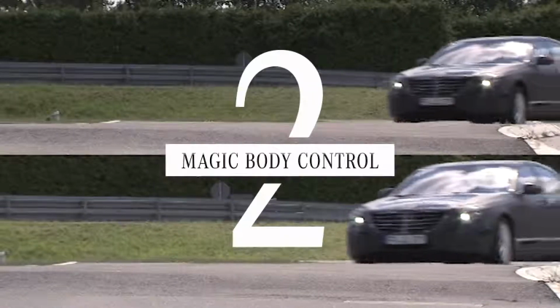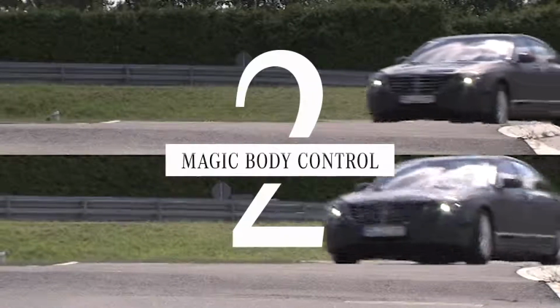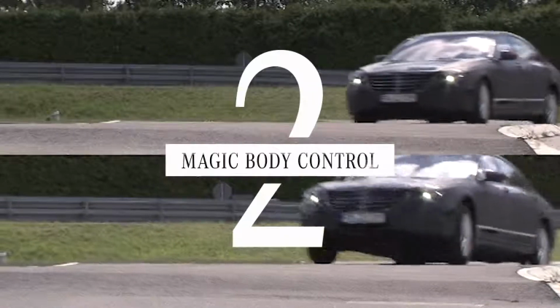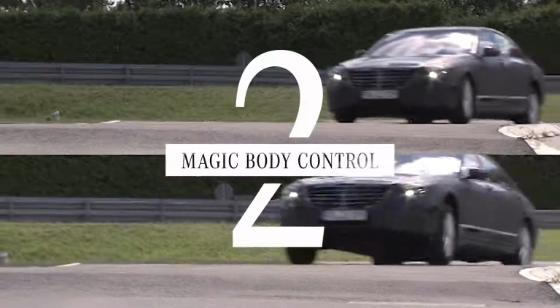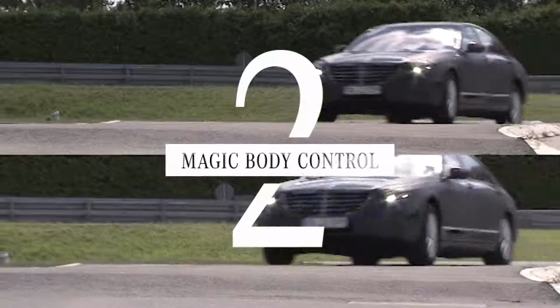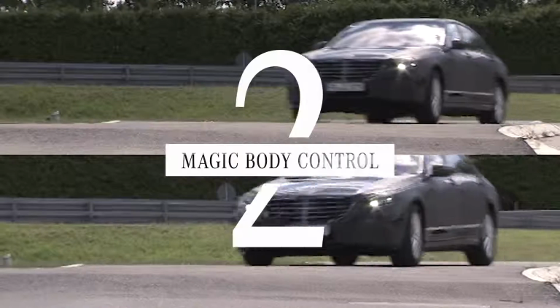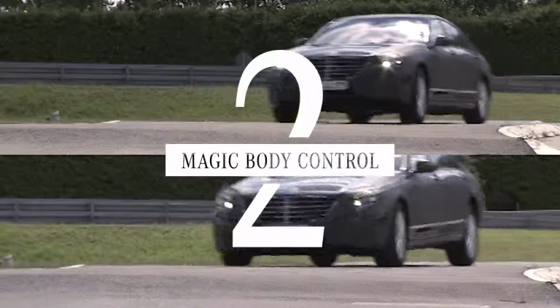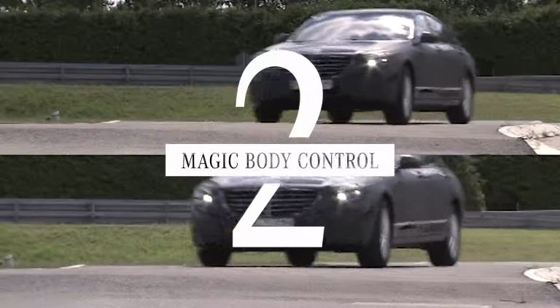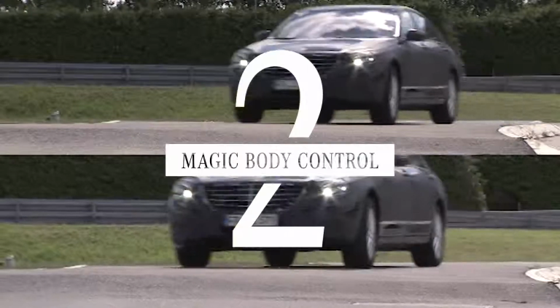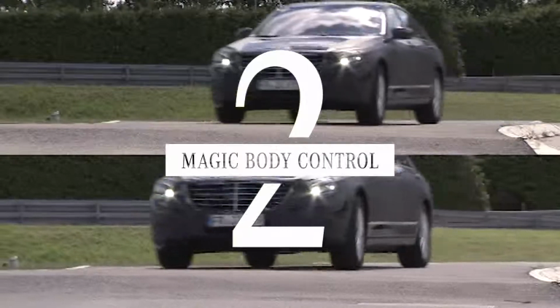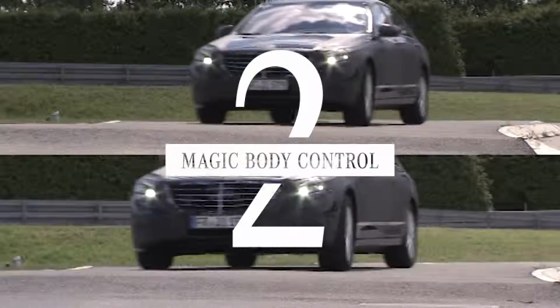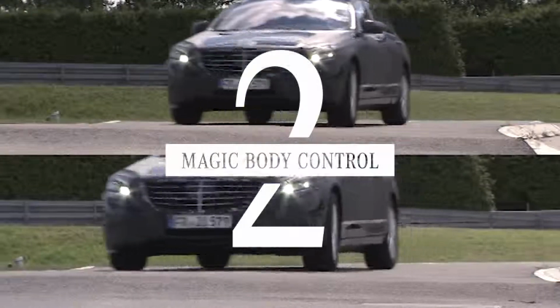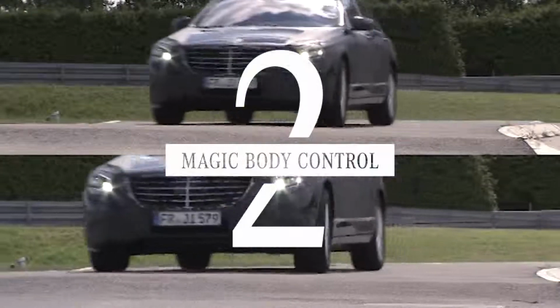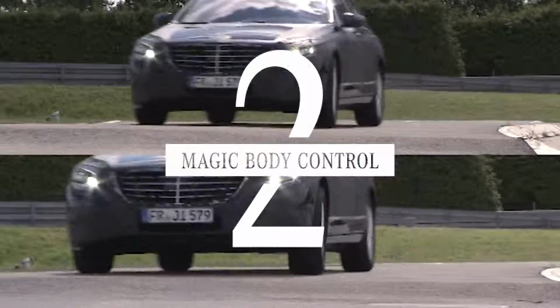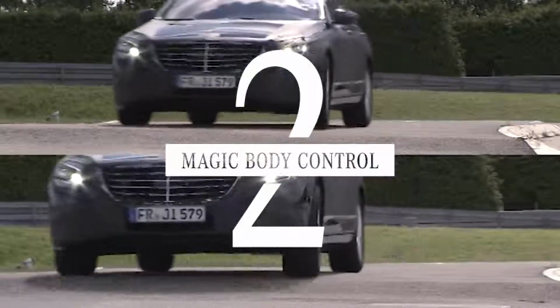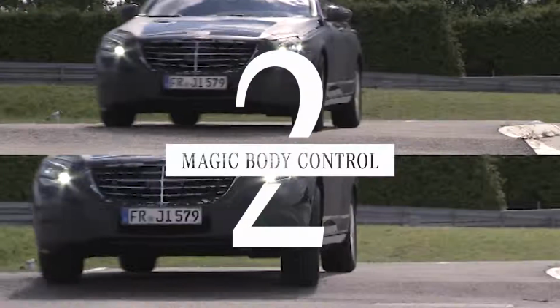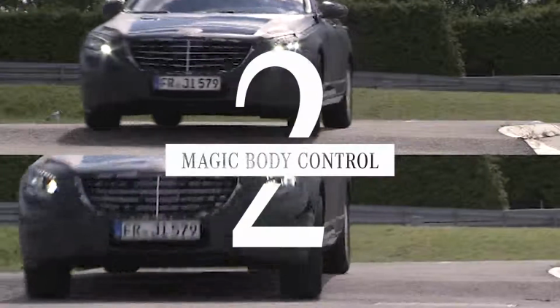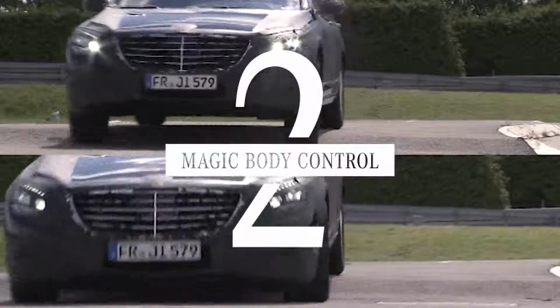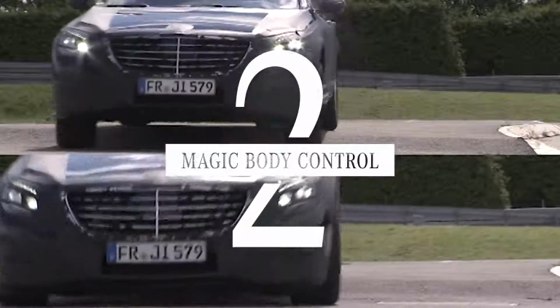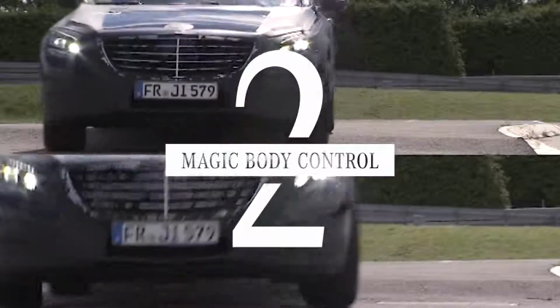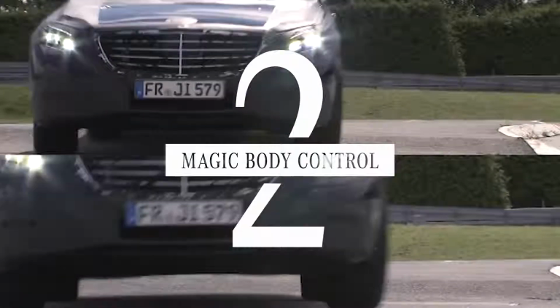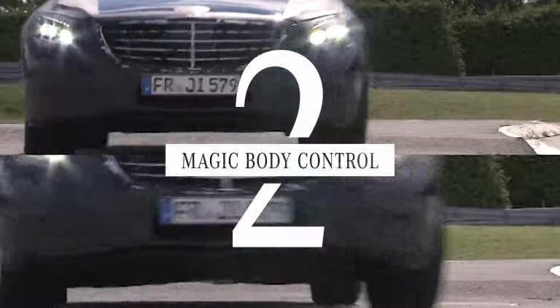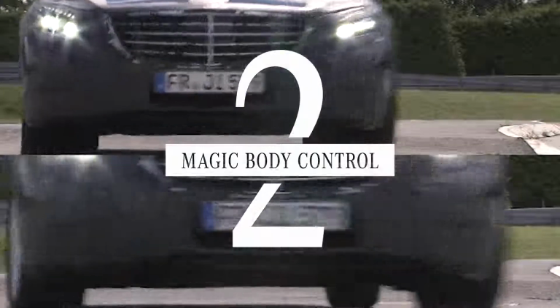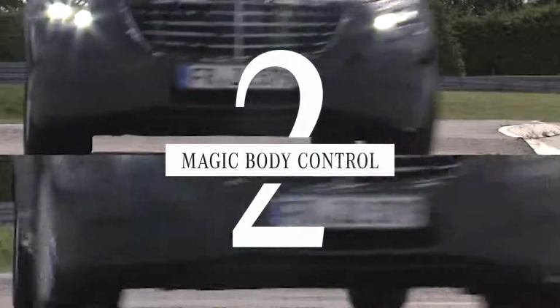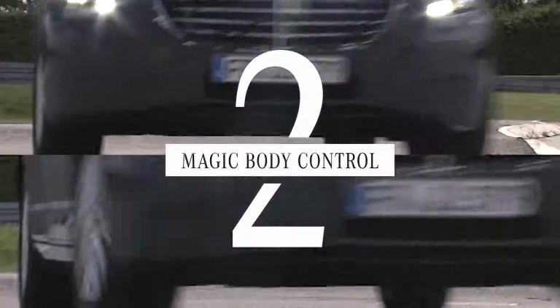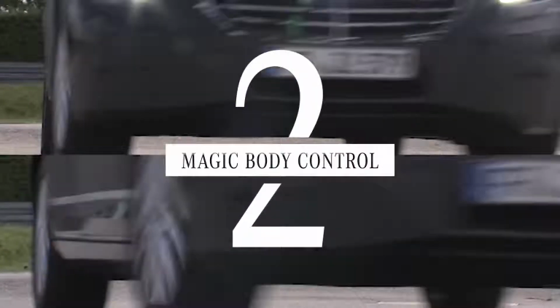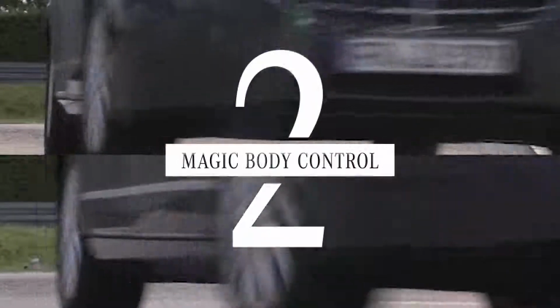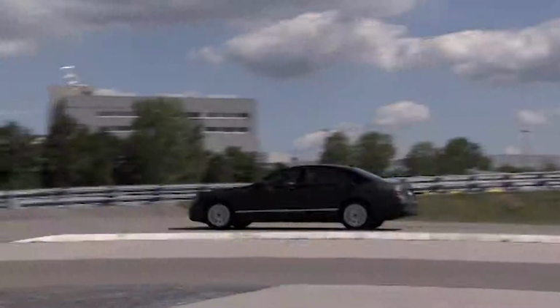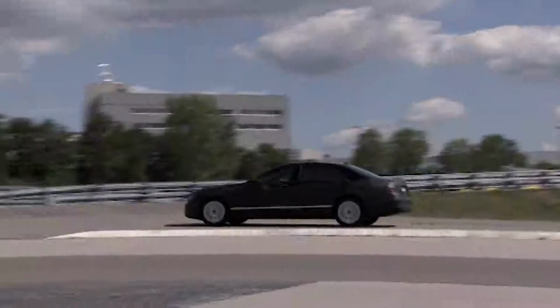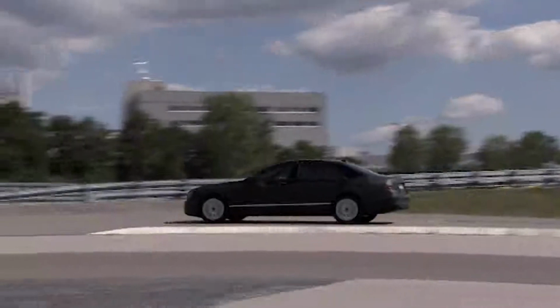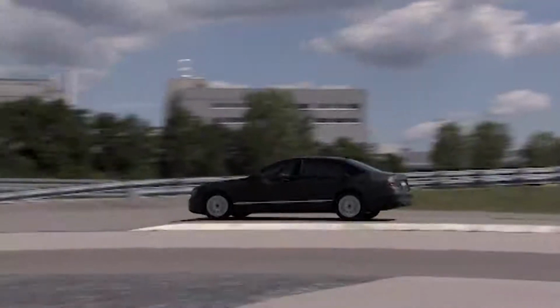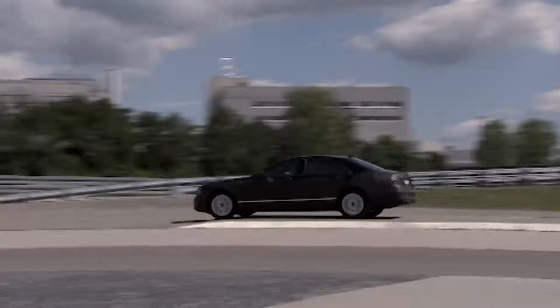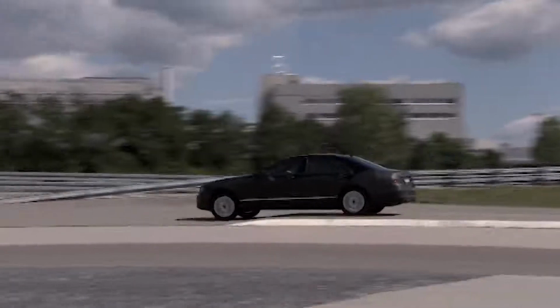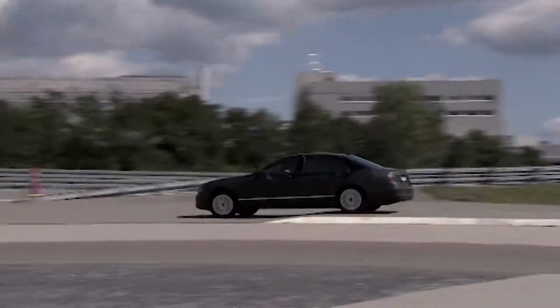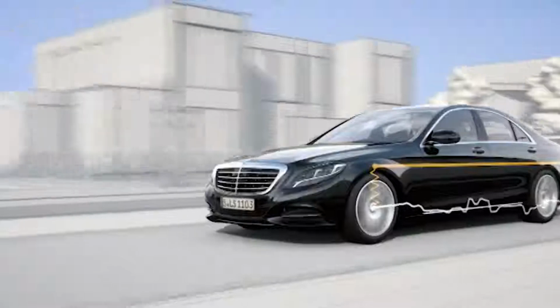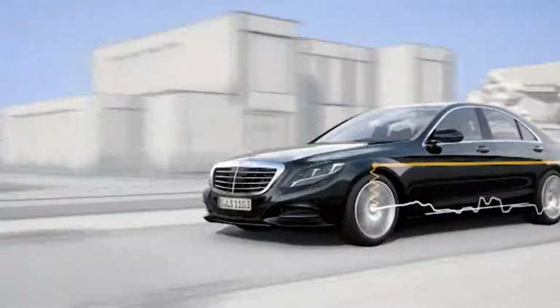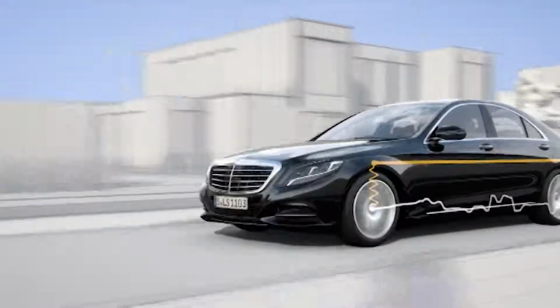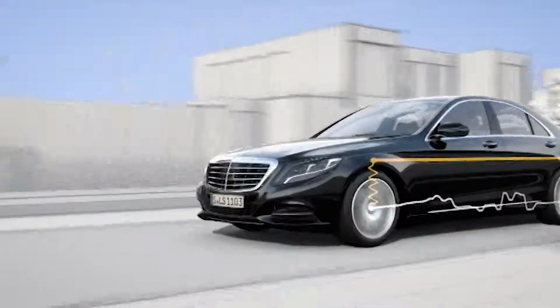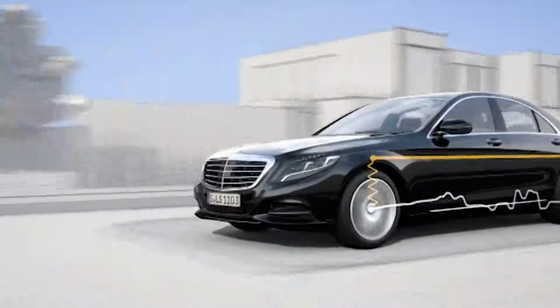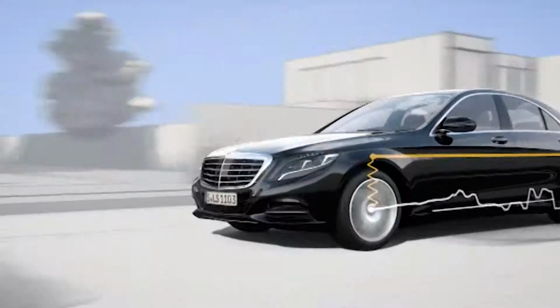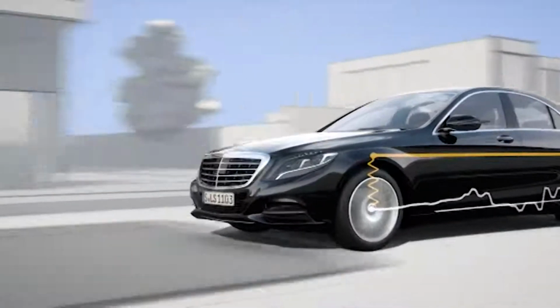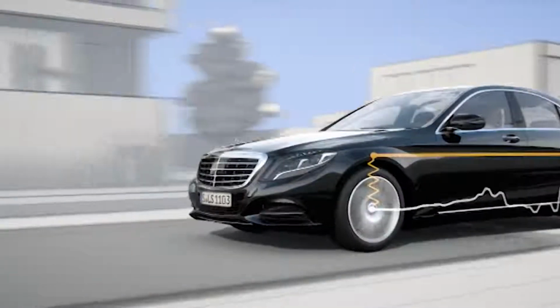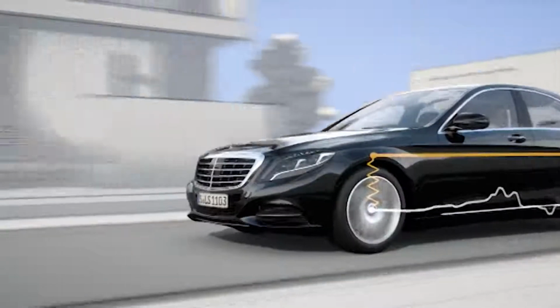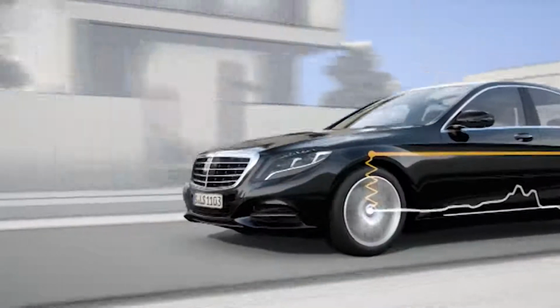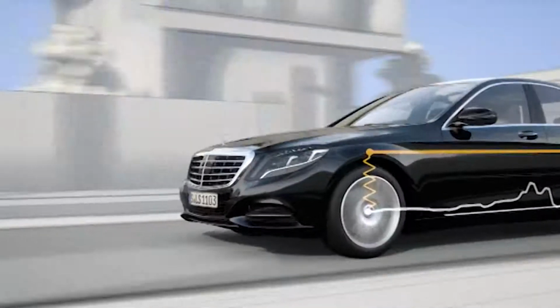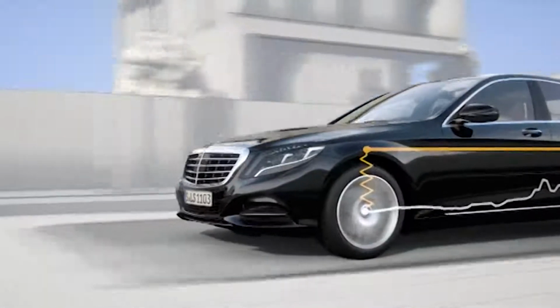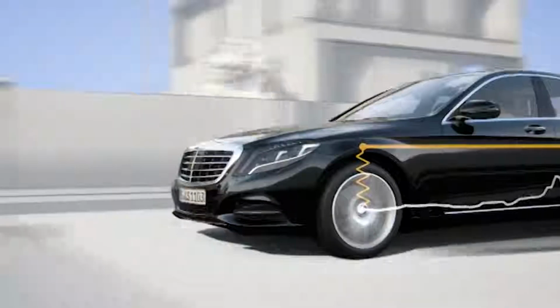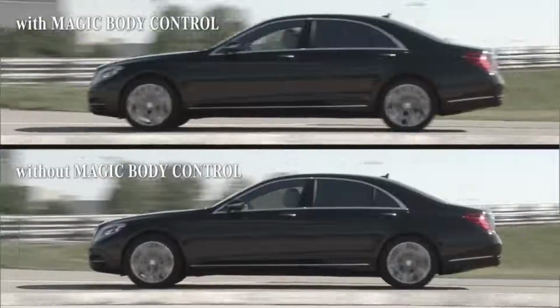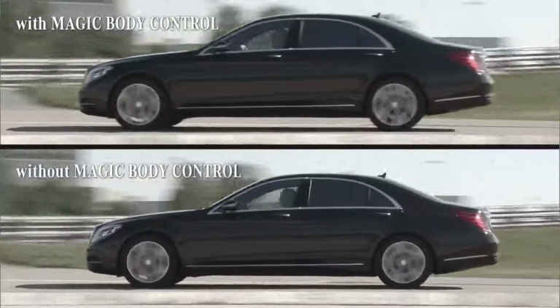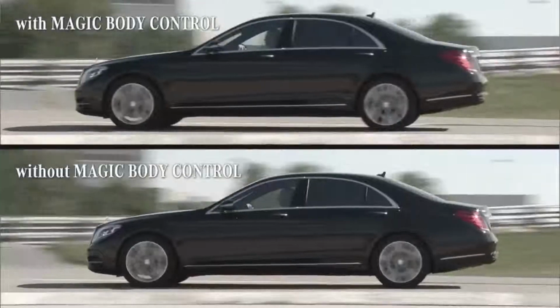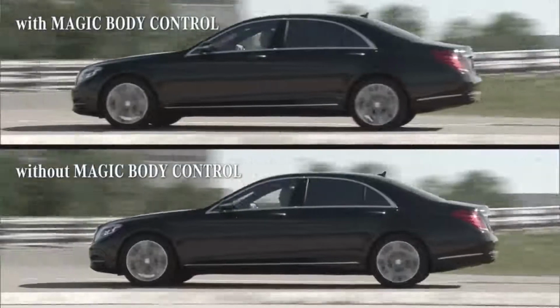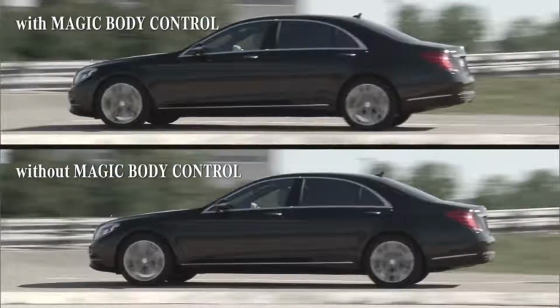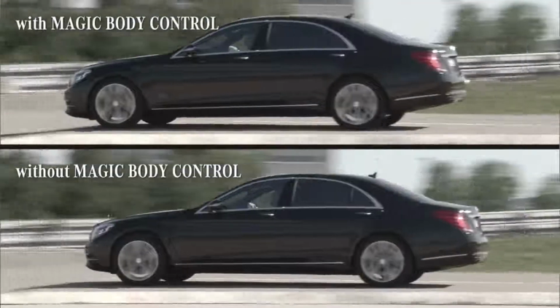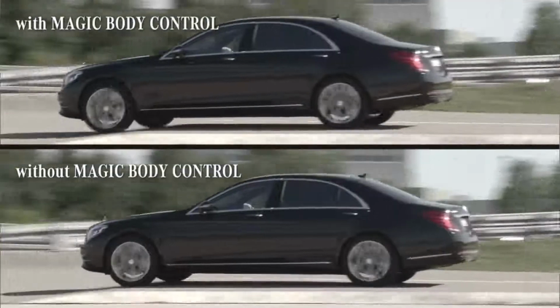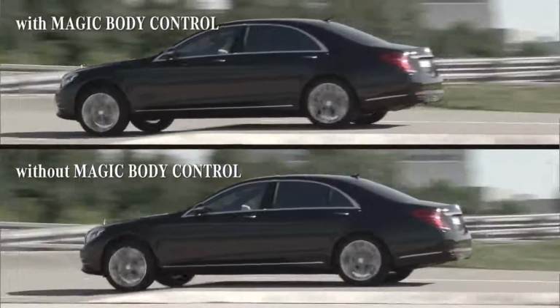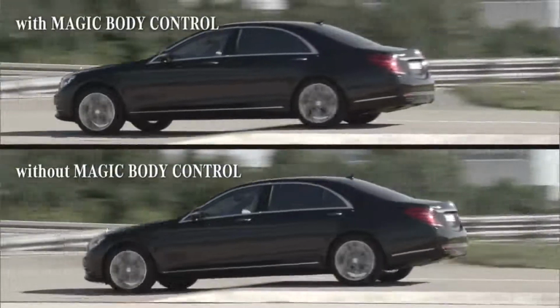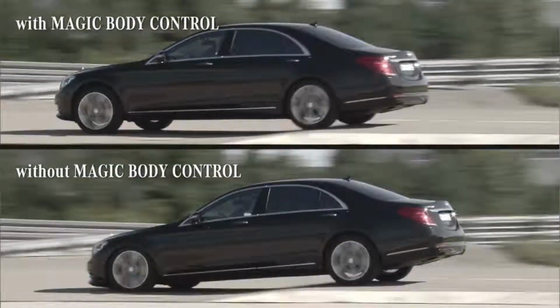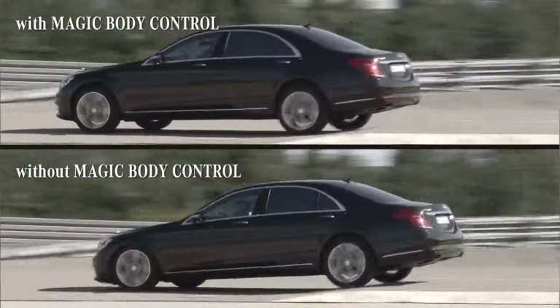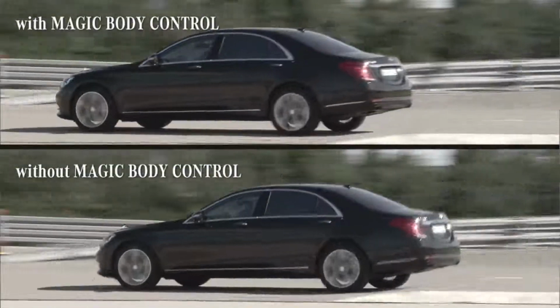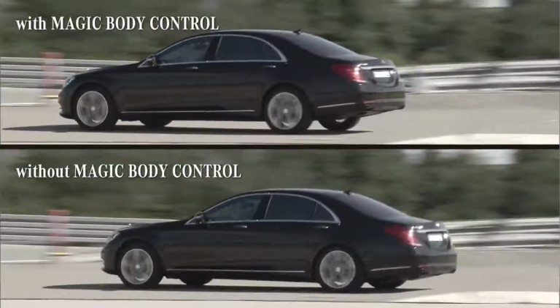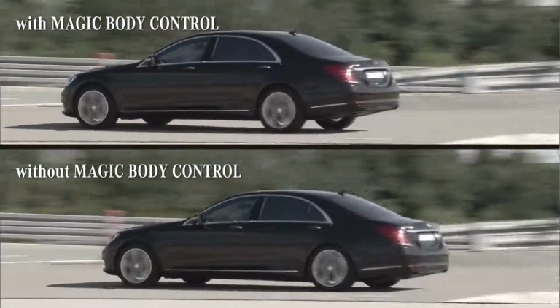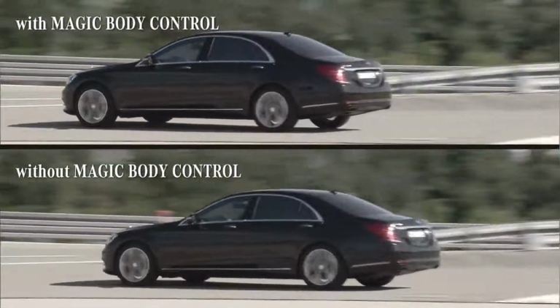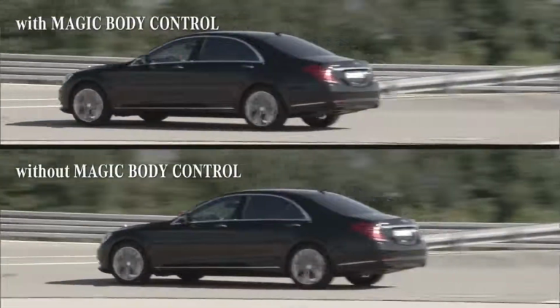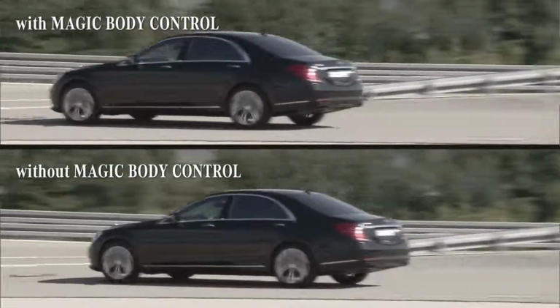At number 2, Magic Body Control scans the road ahead of you, then sends that data to the suspension, smoothing out the bumpiest of rides.